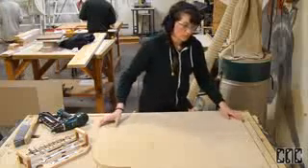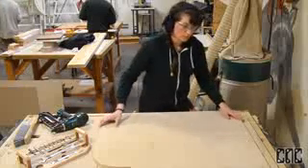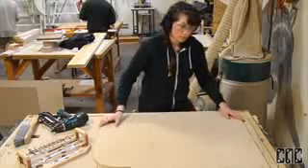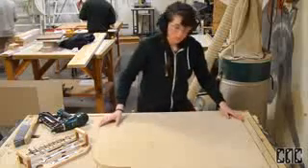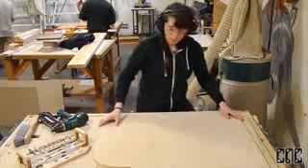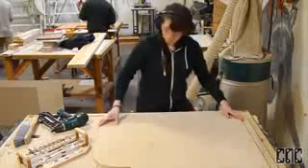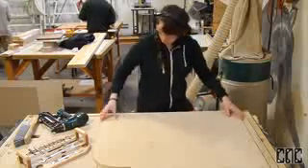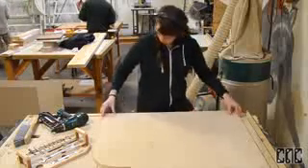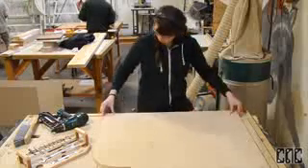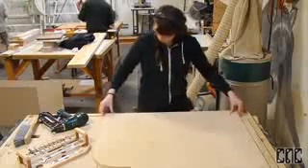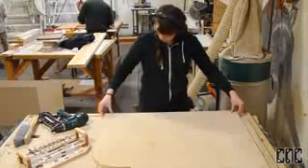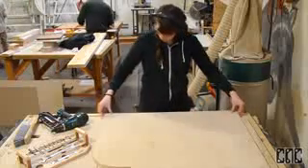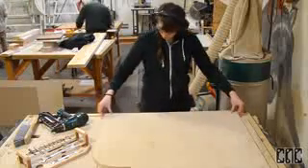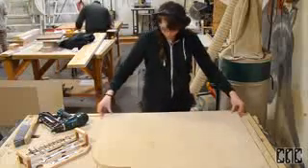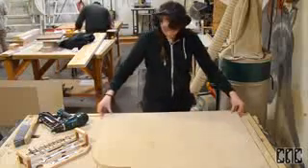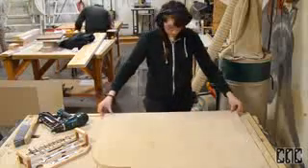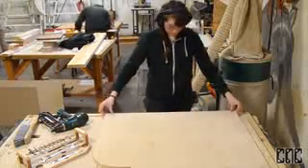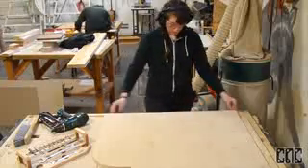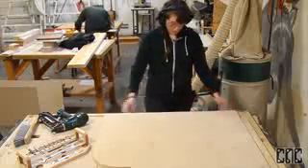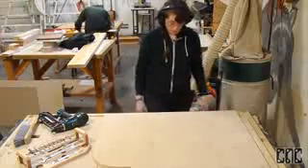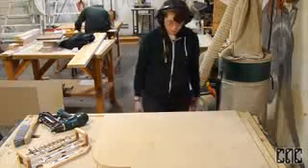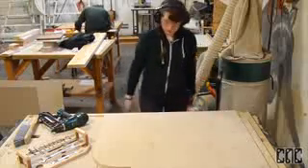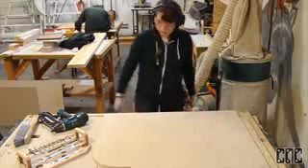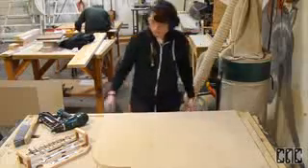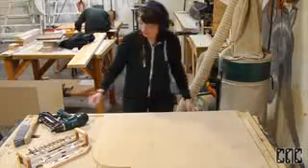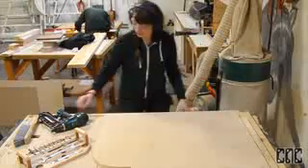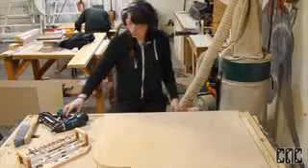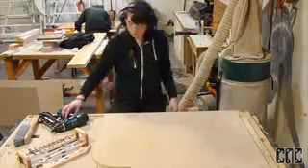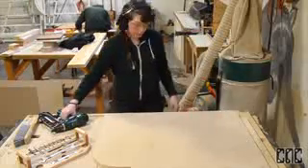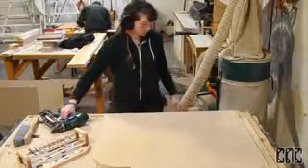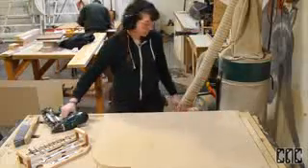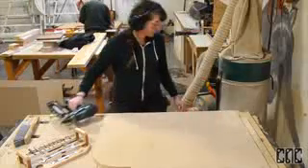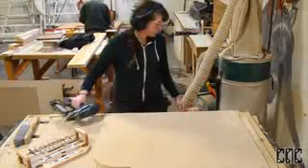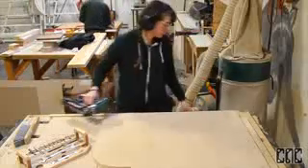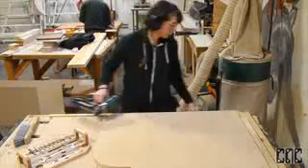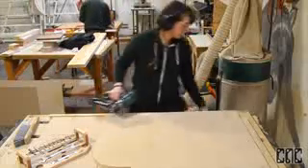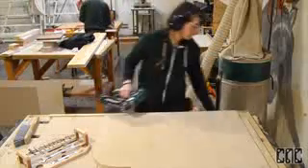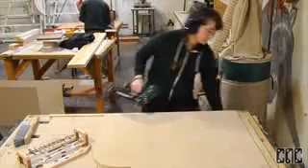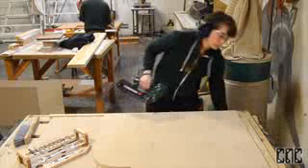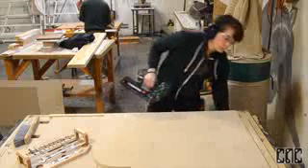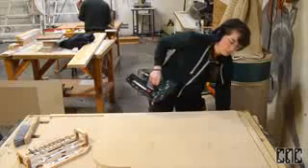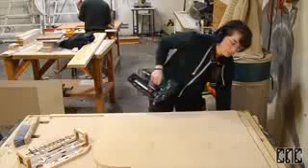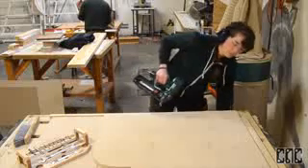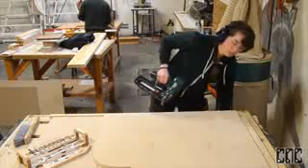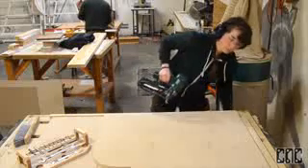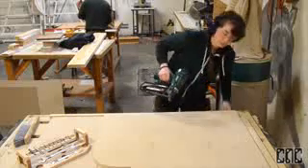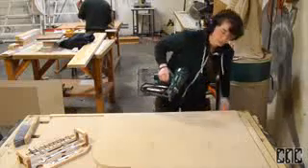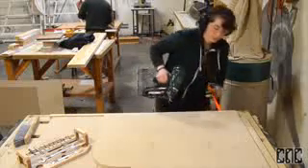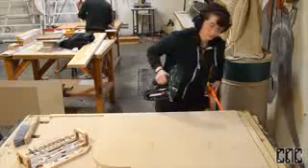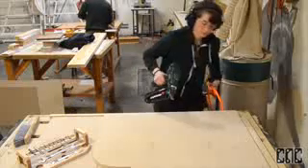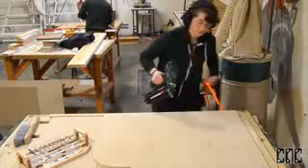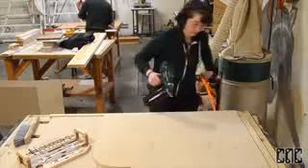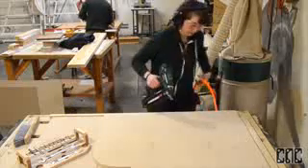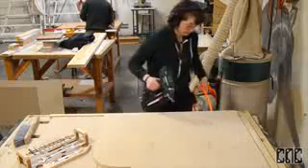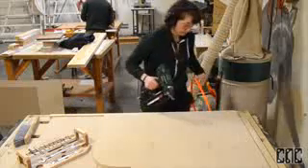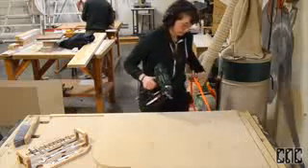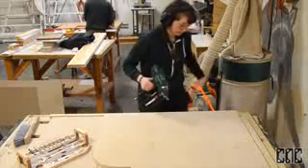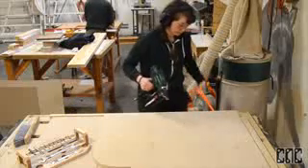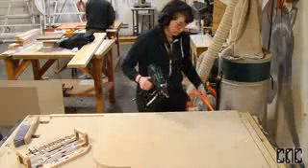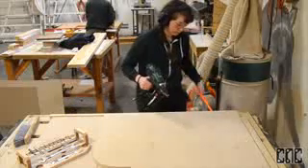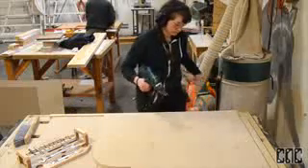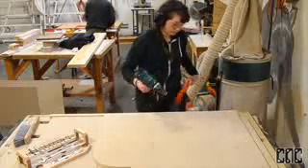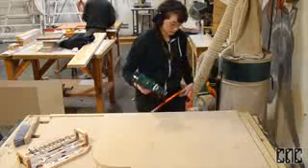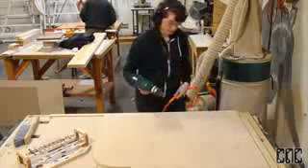I can just set my material on the bed and snug it up to the edge and it's ready to be fastened to the spoil board.